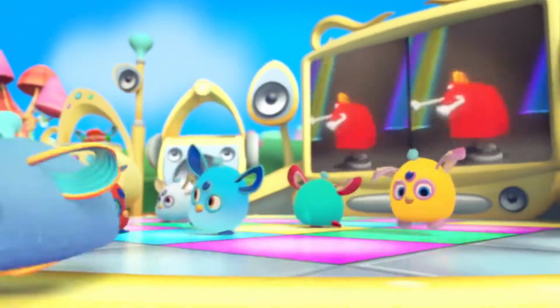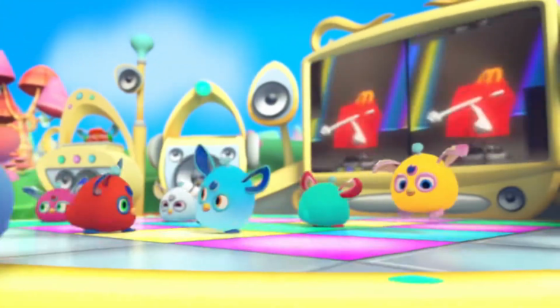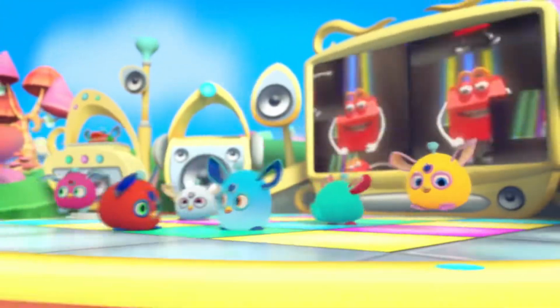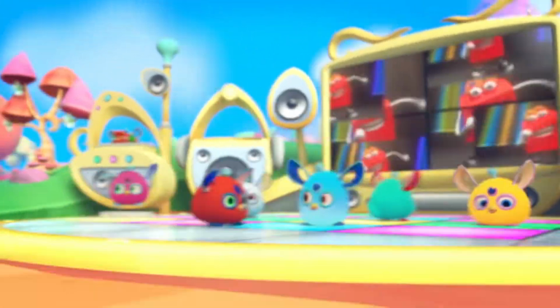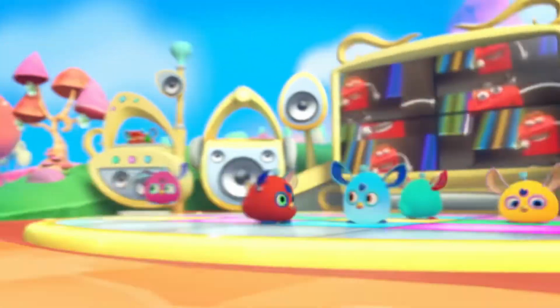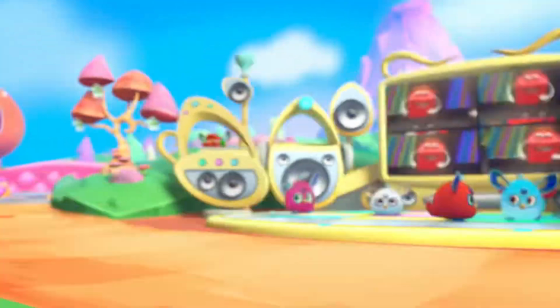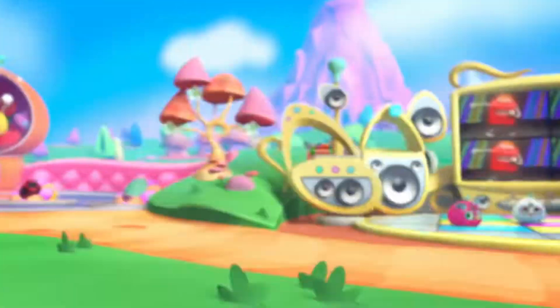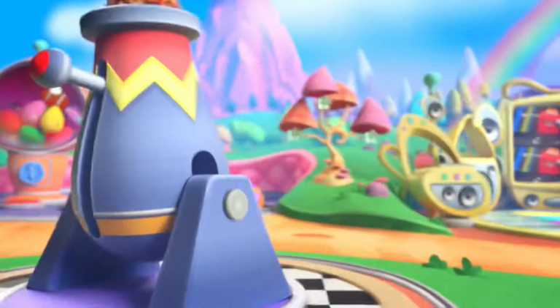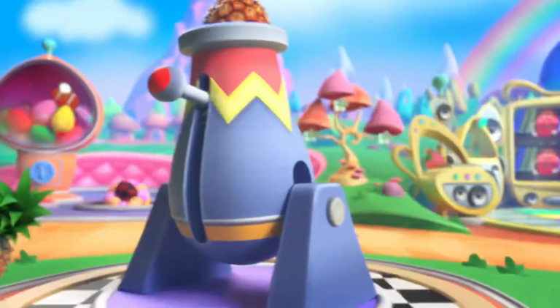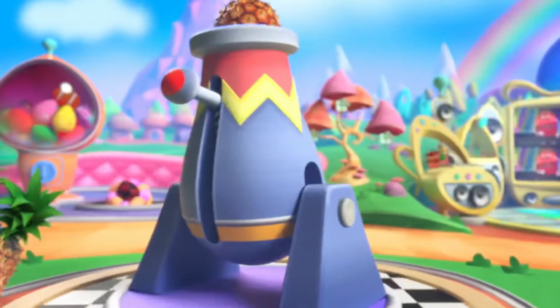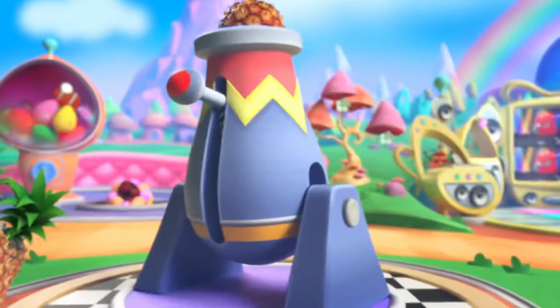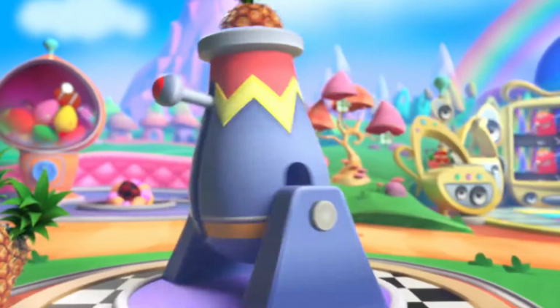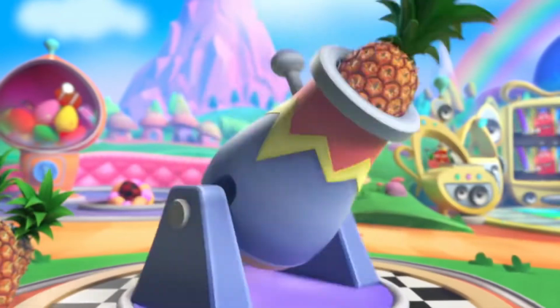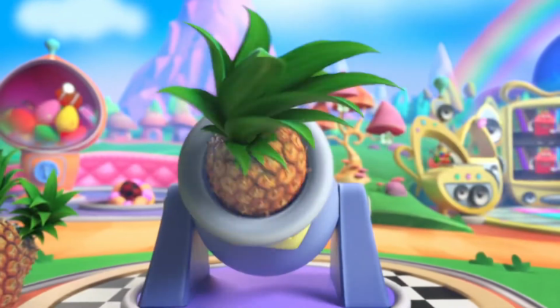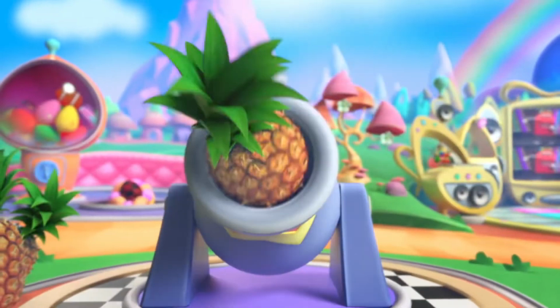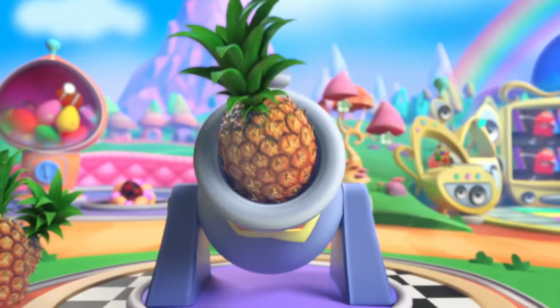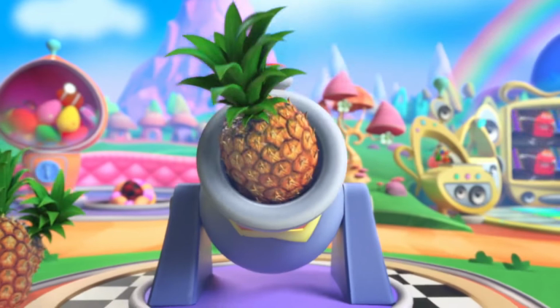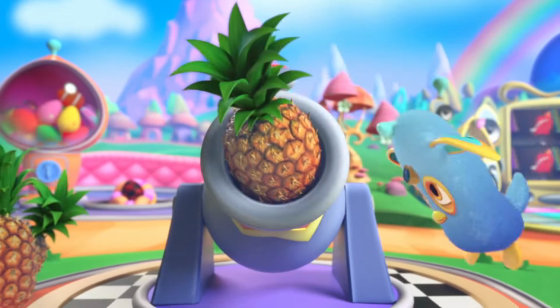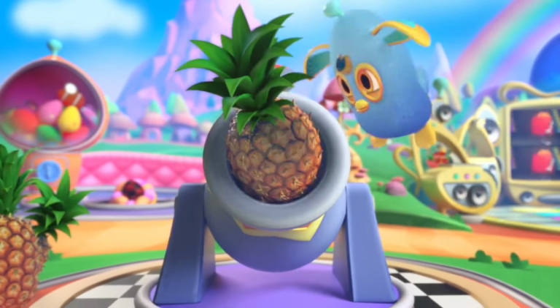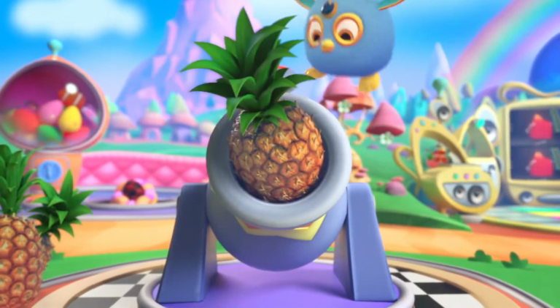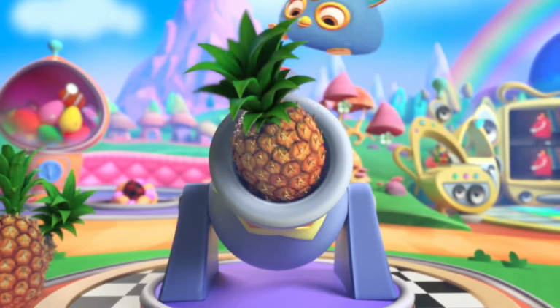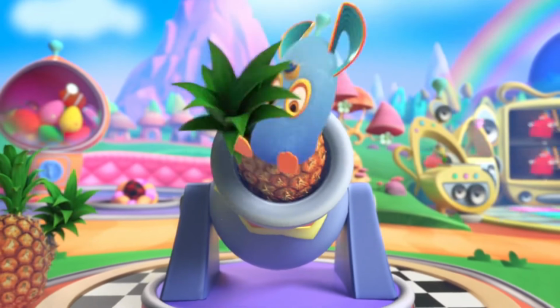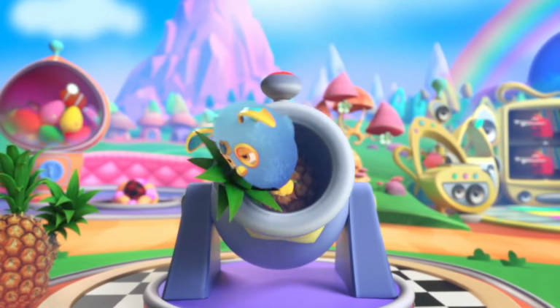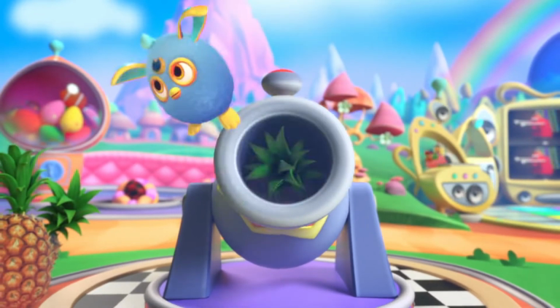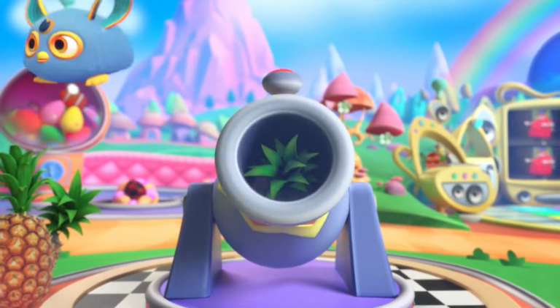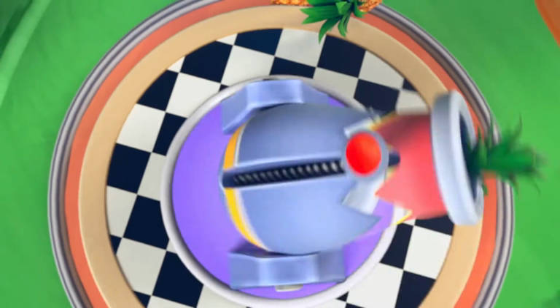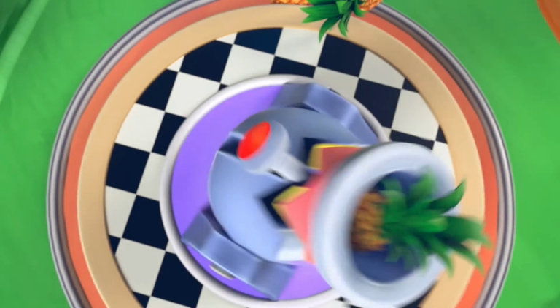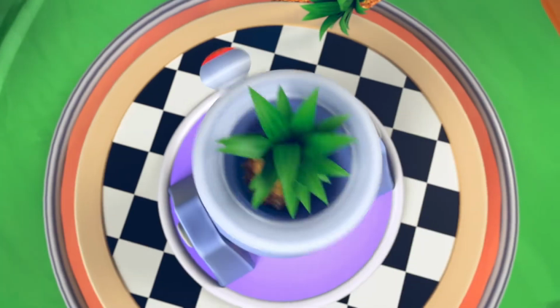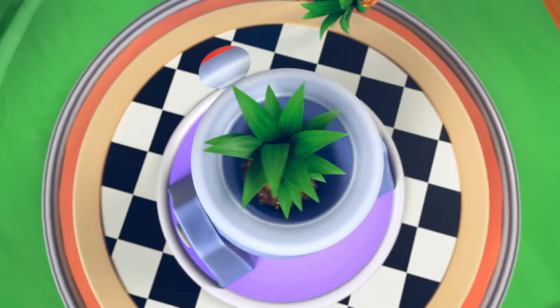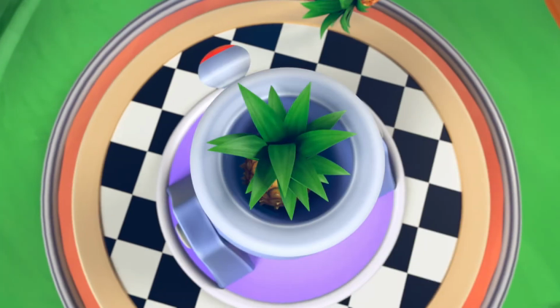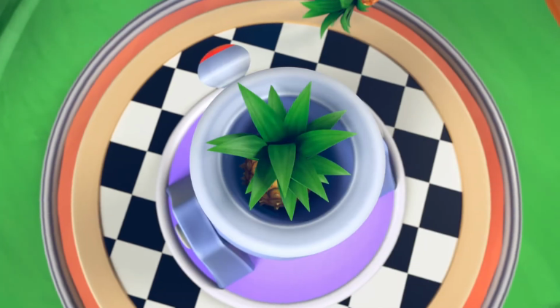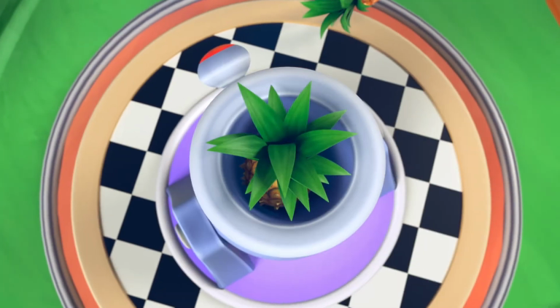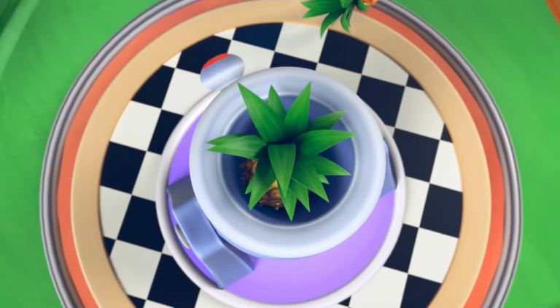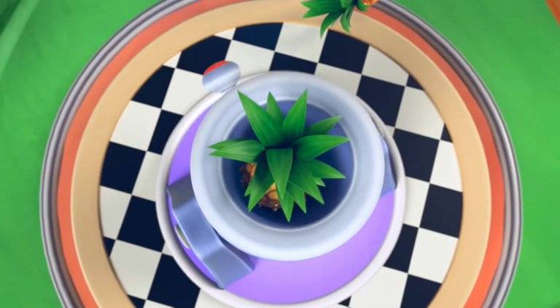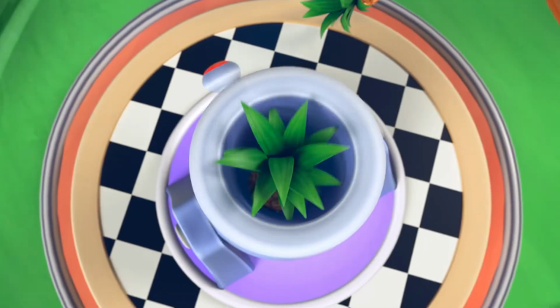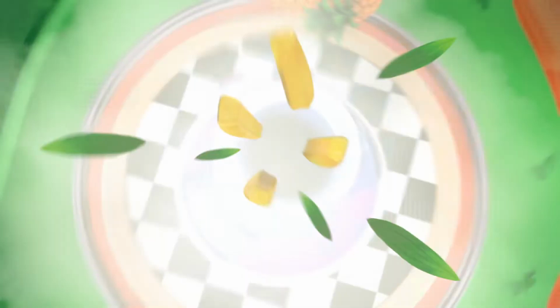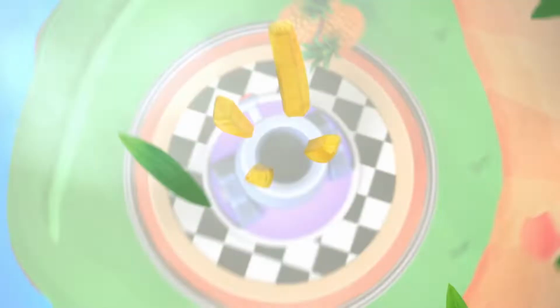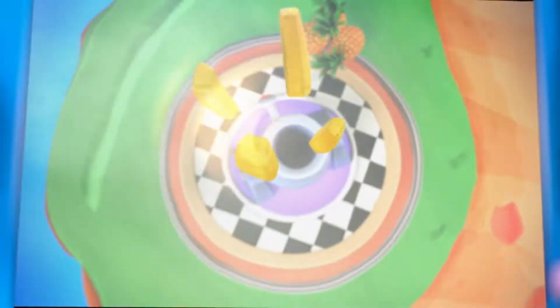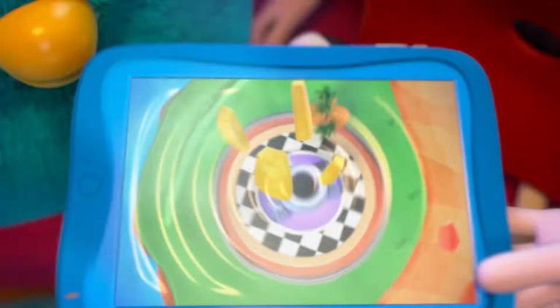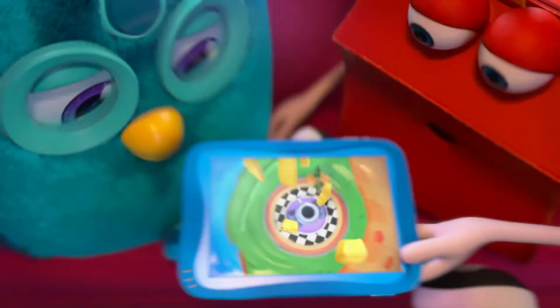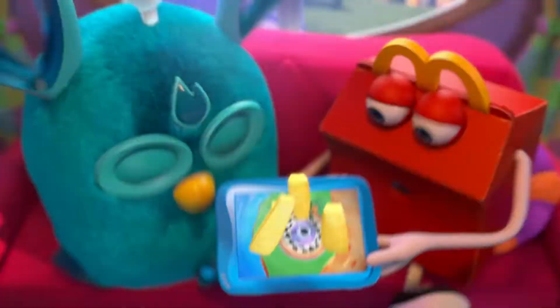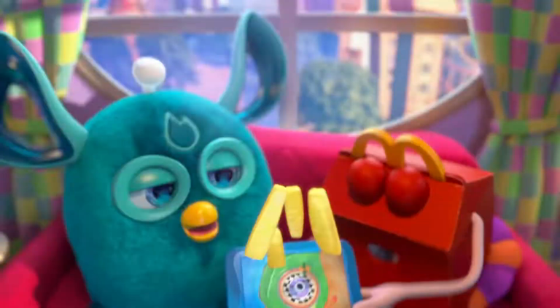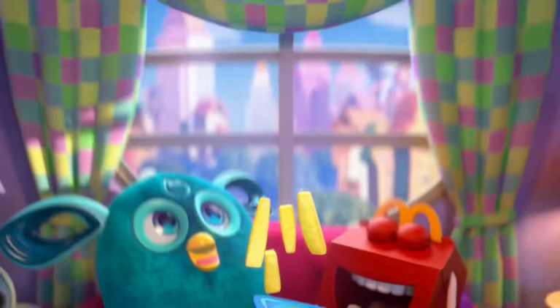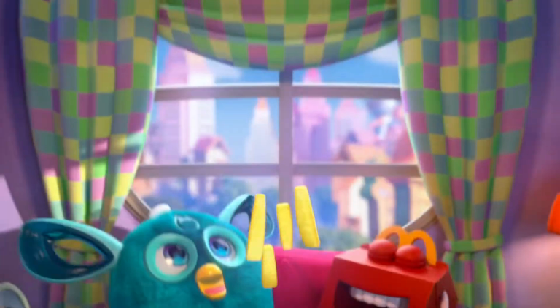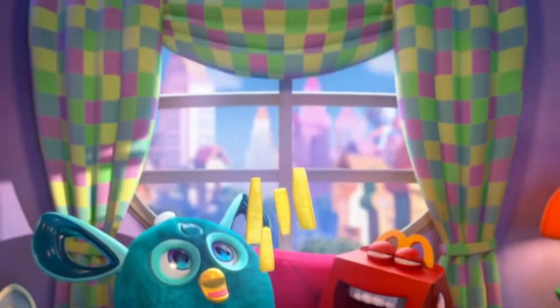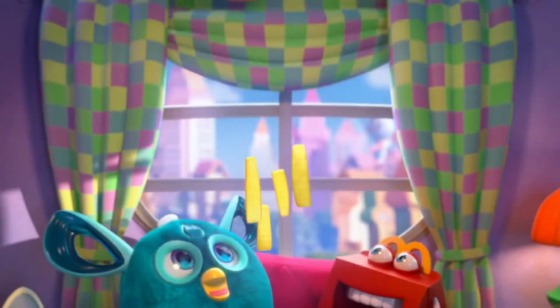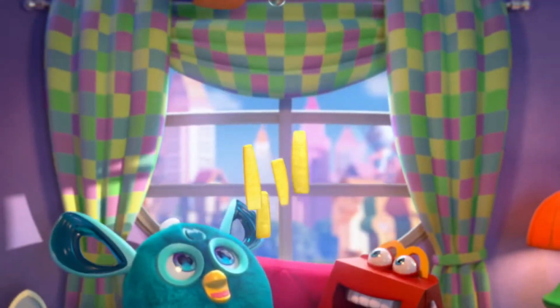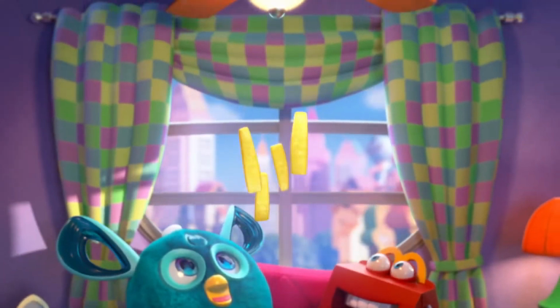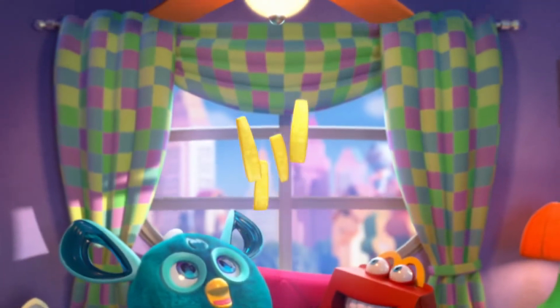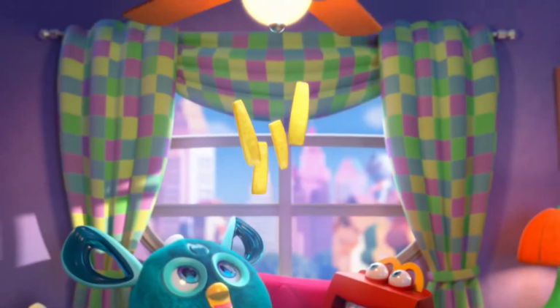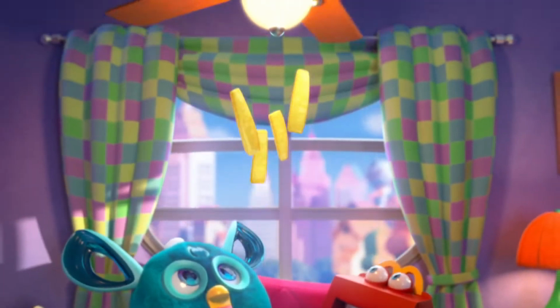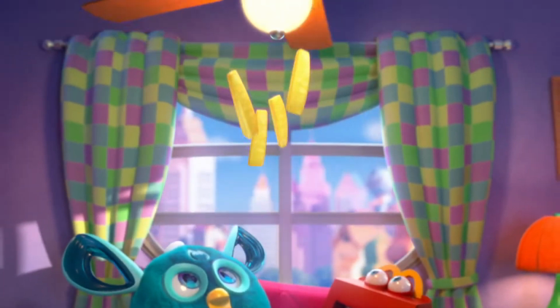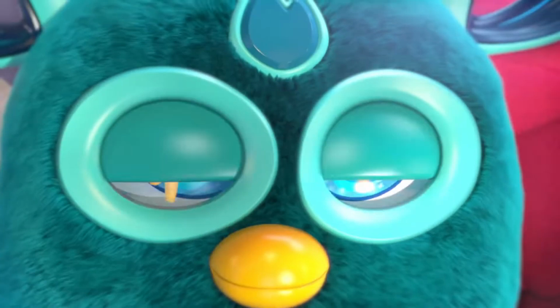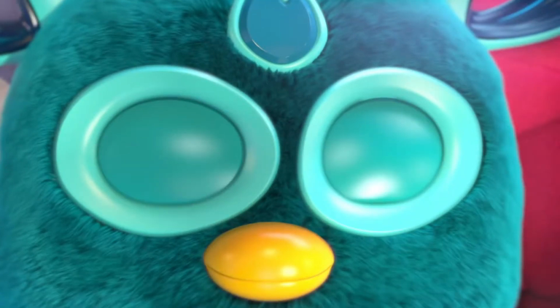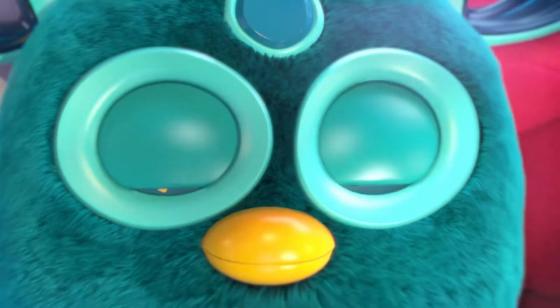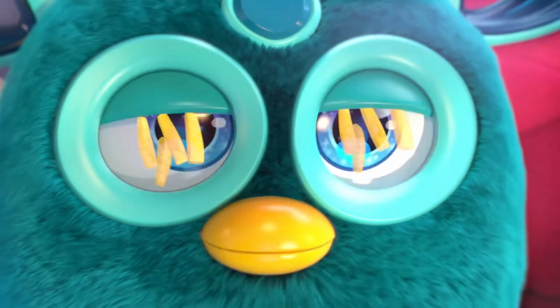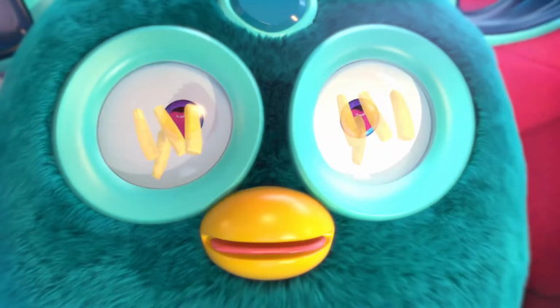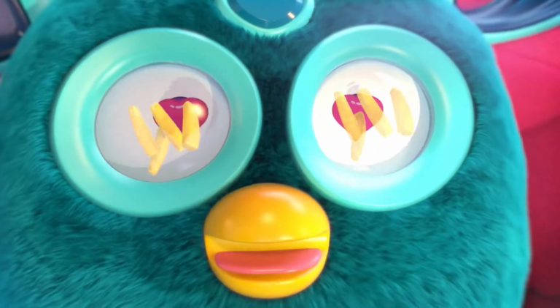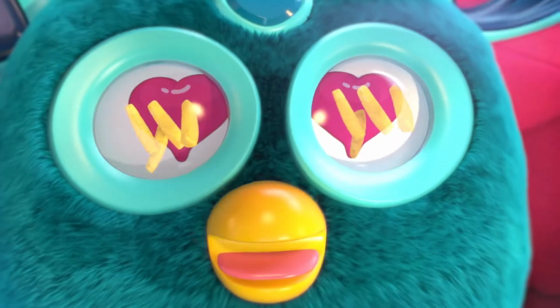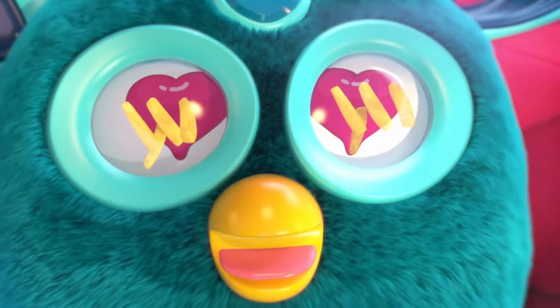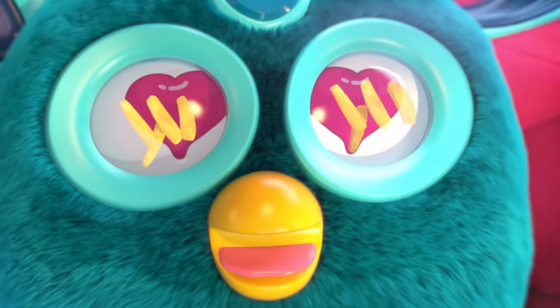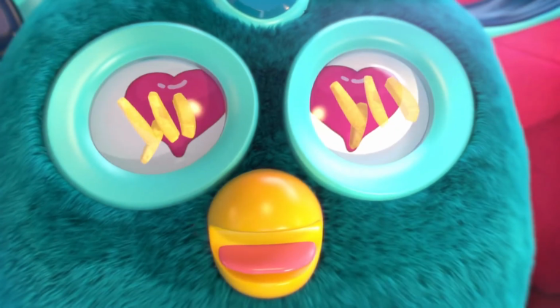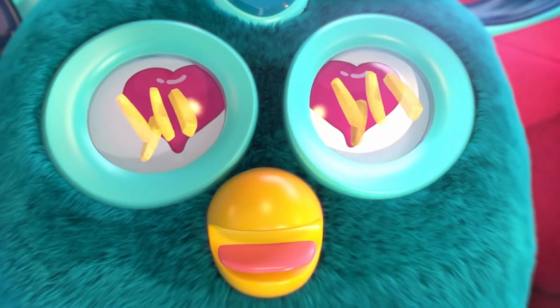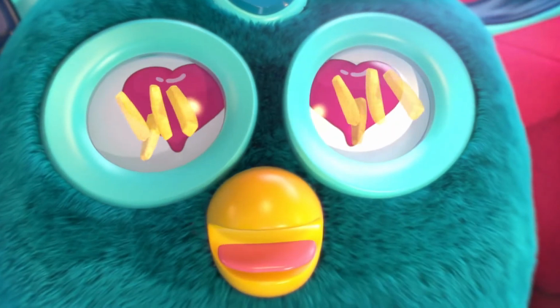This is the Food Cannon, where Furby gets fed delicious pineapple sticks. Furby loves pineapple sticks.